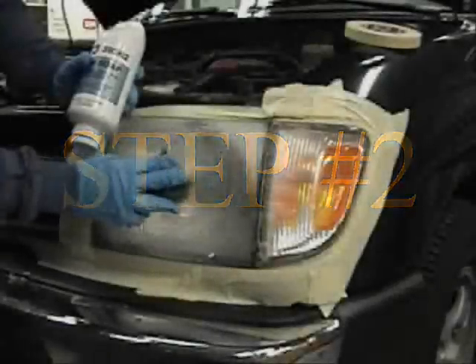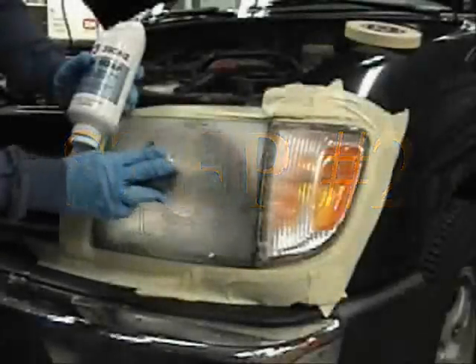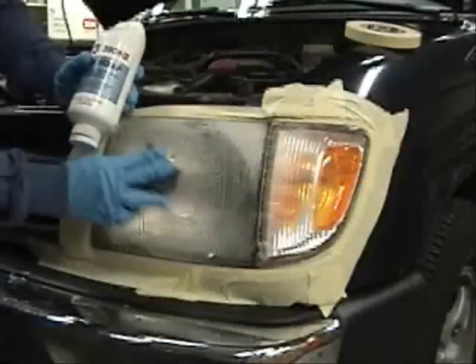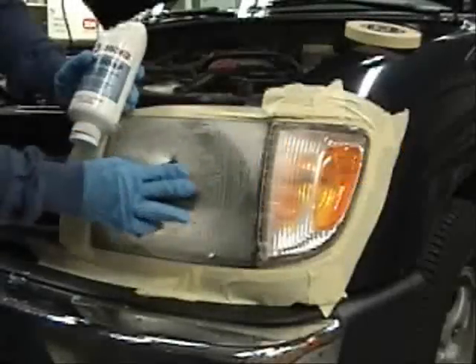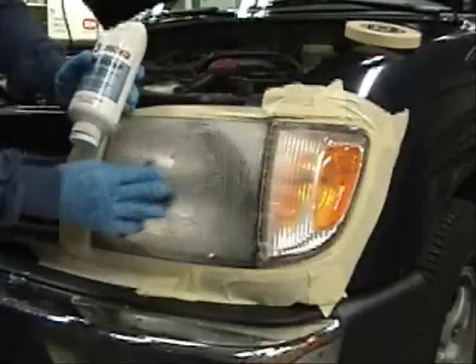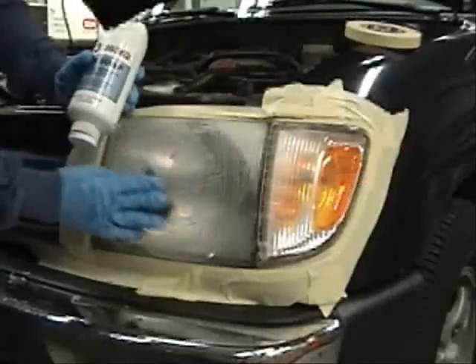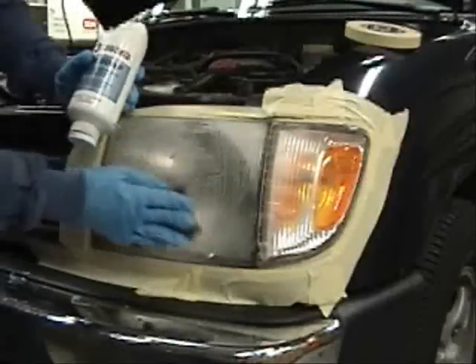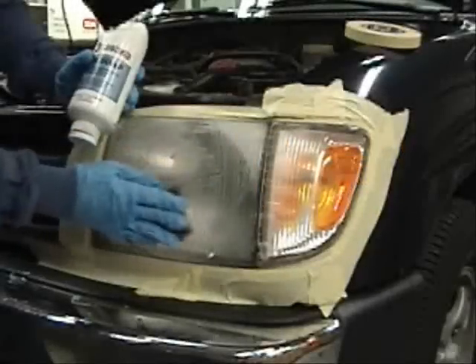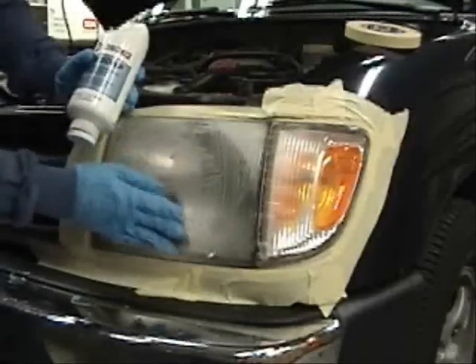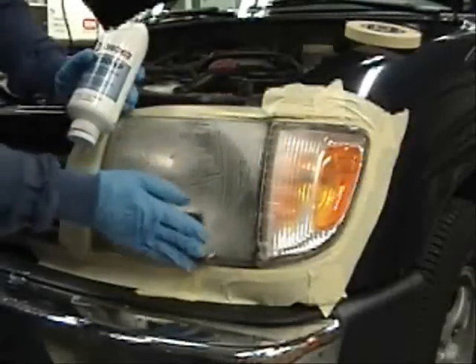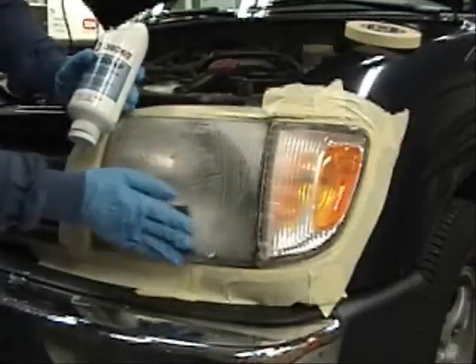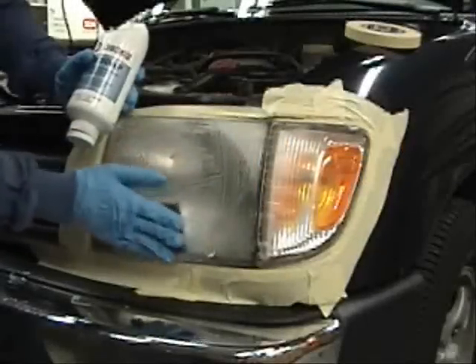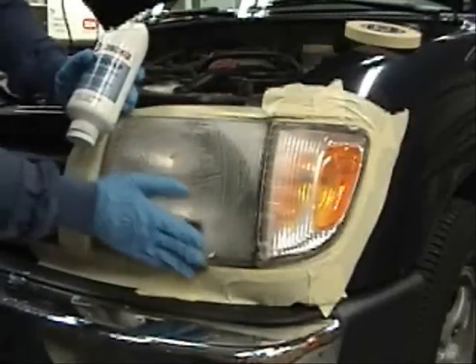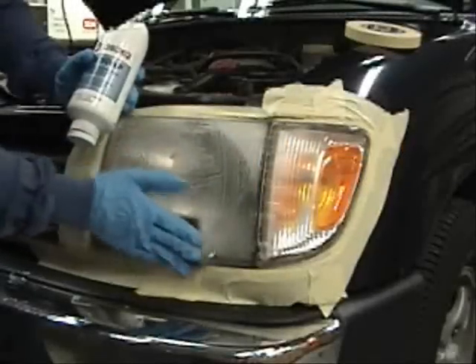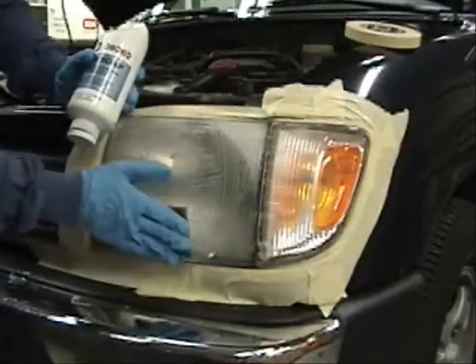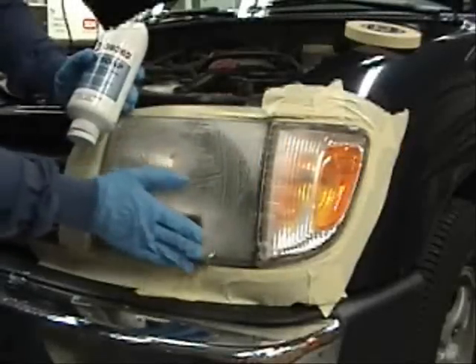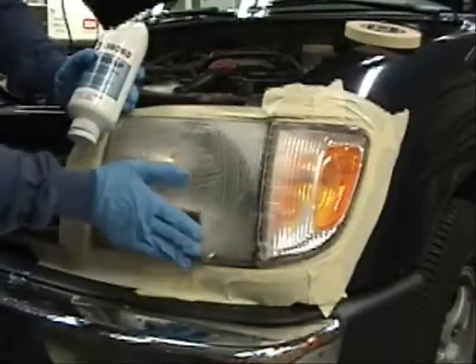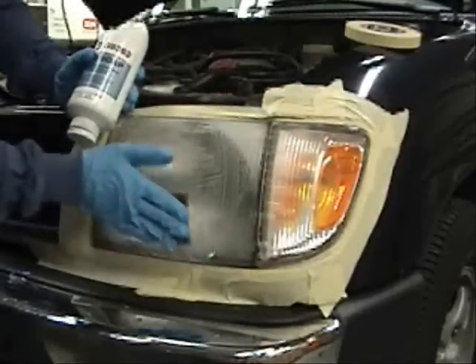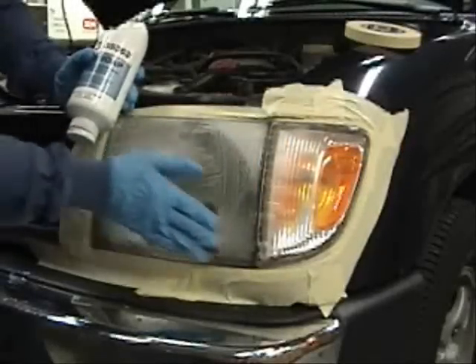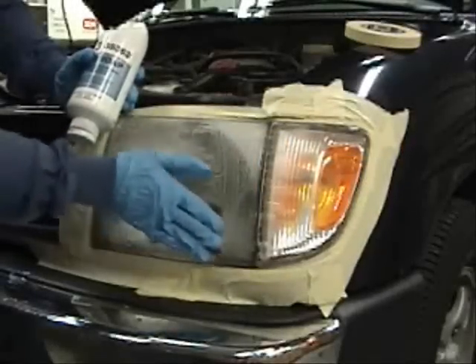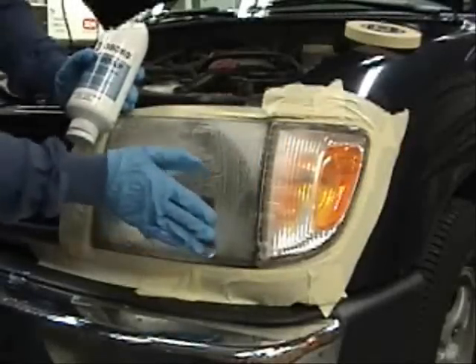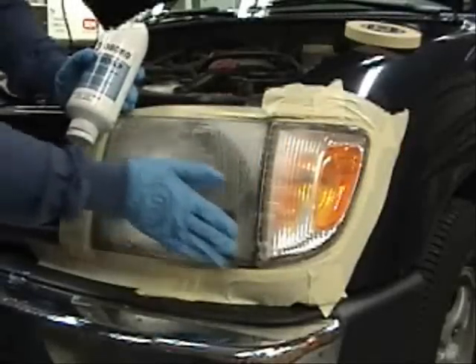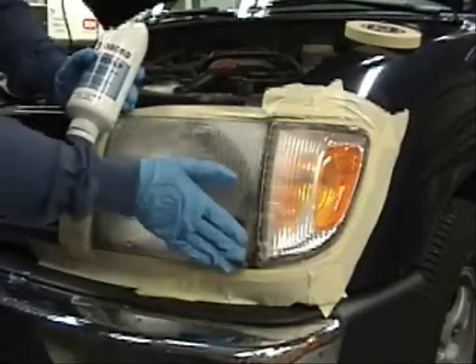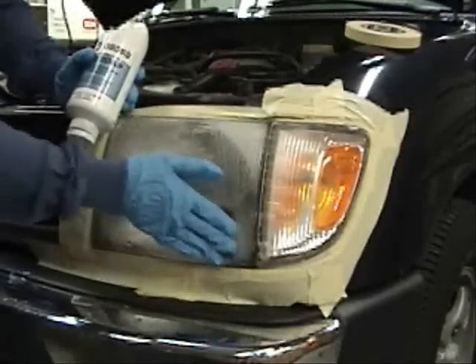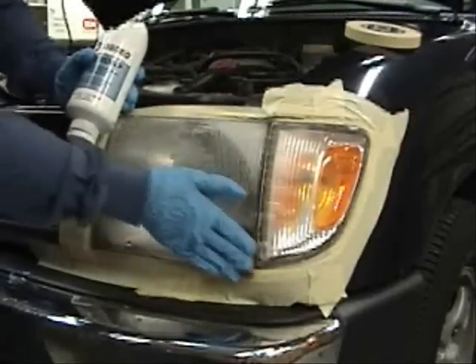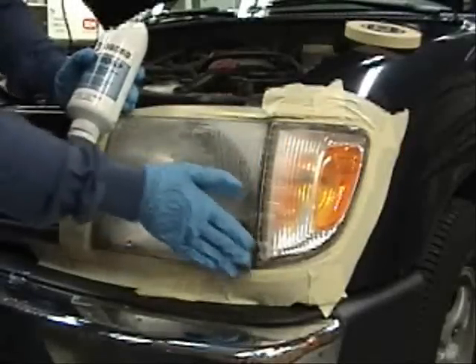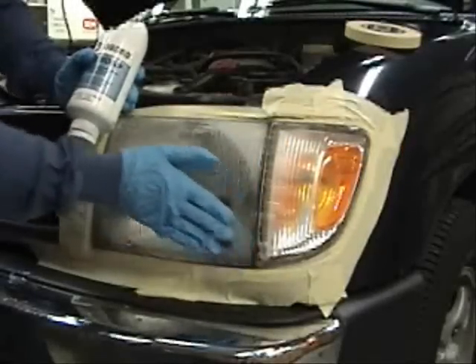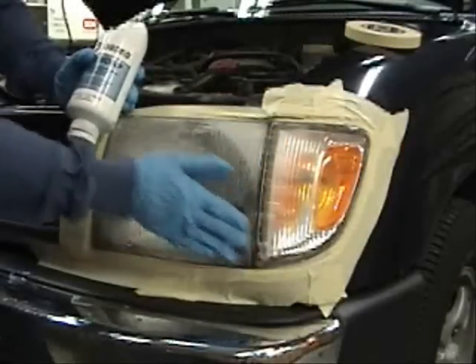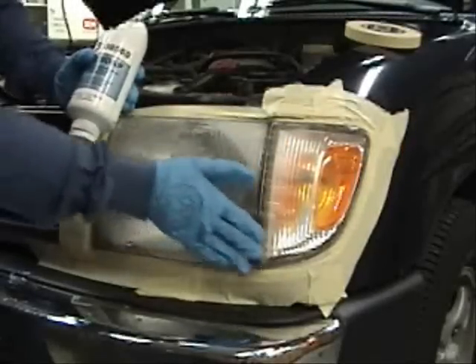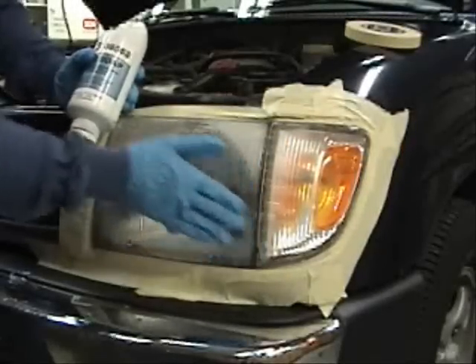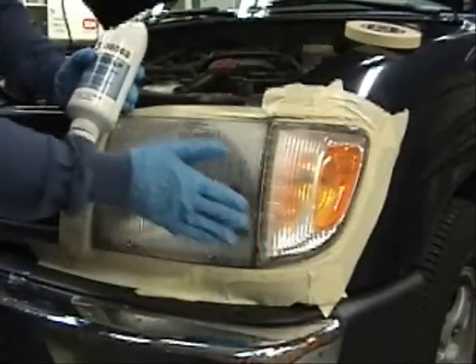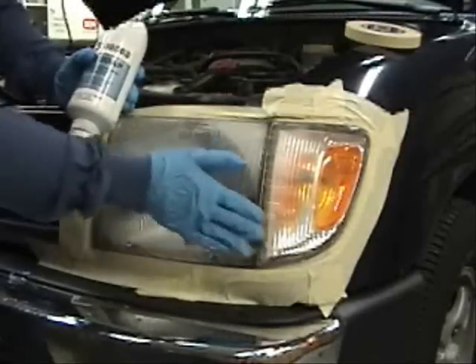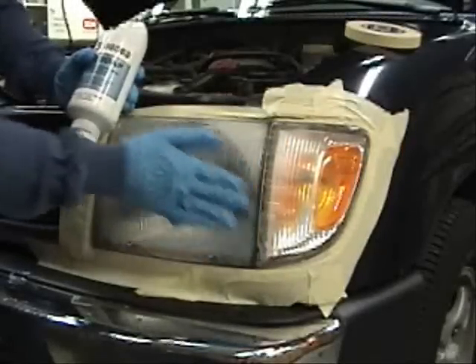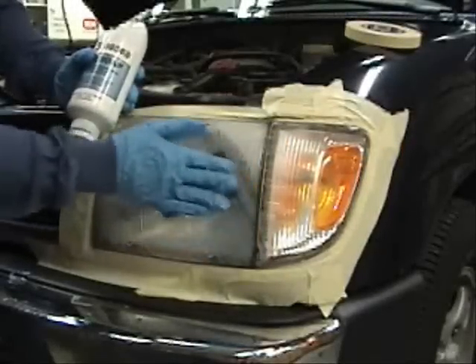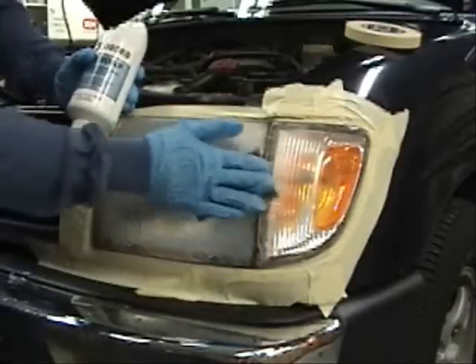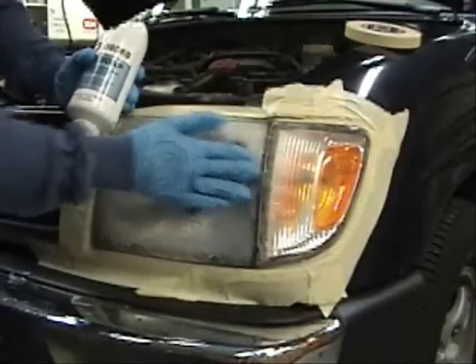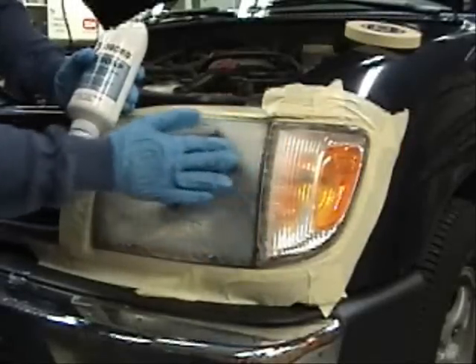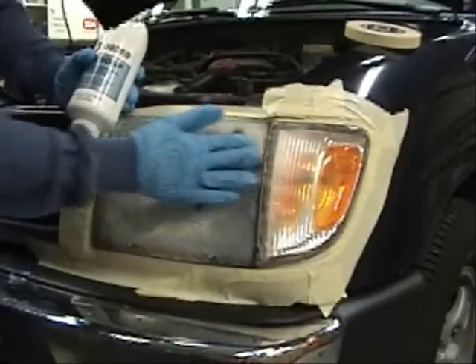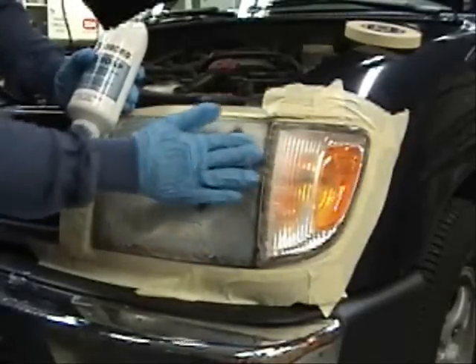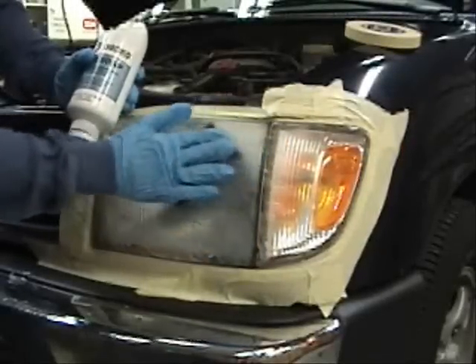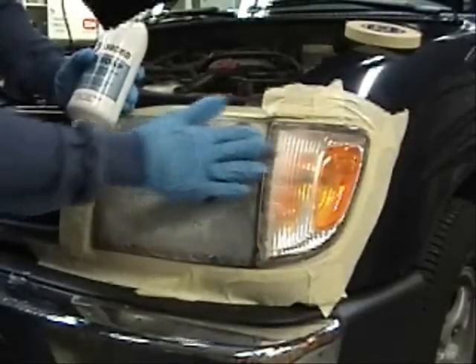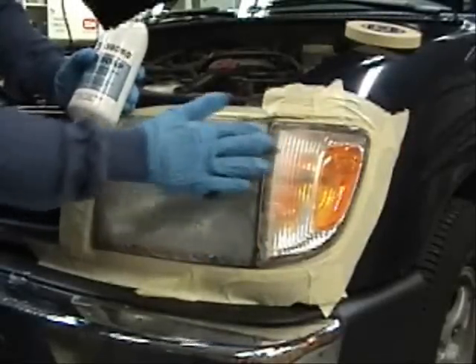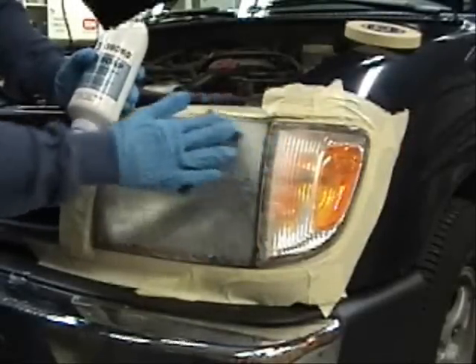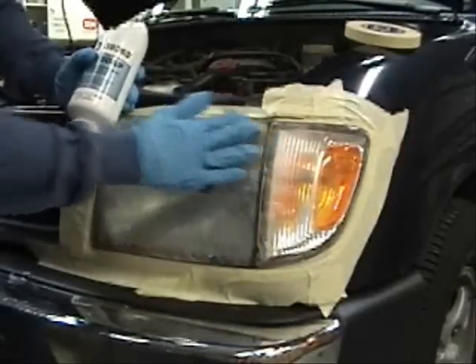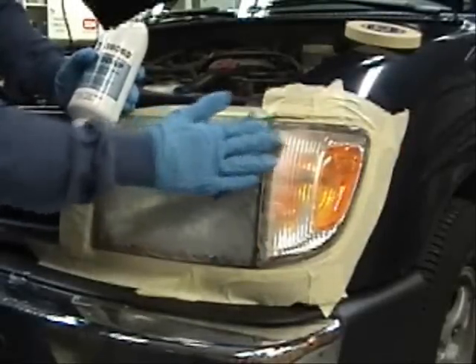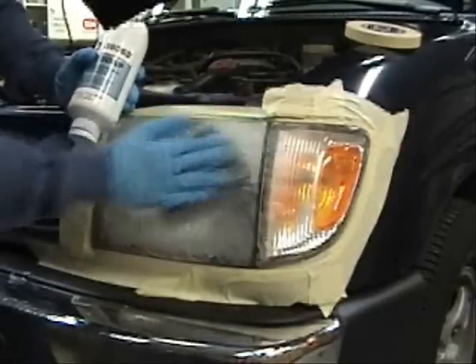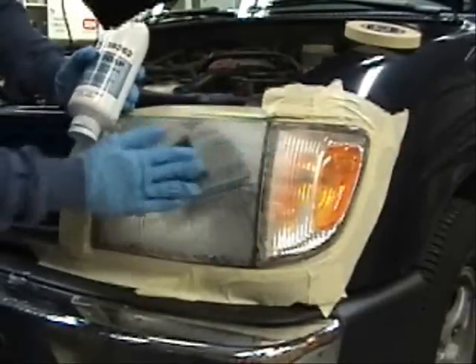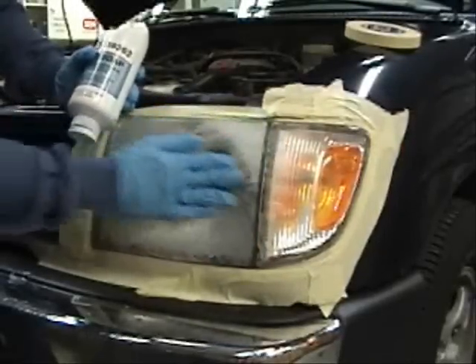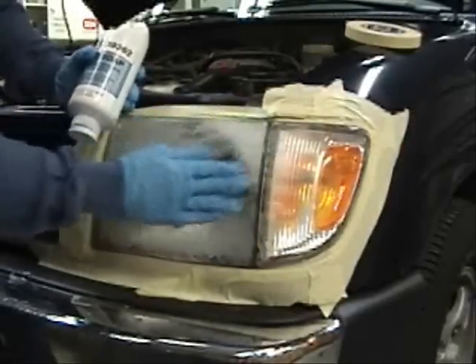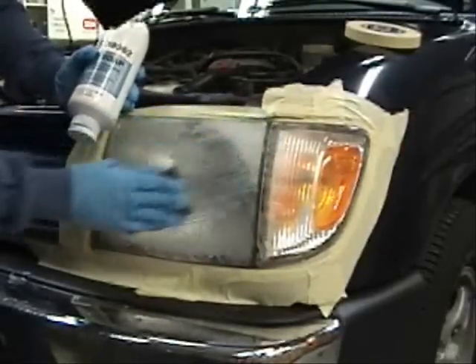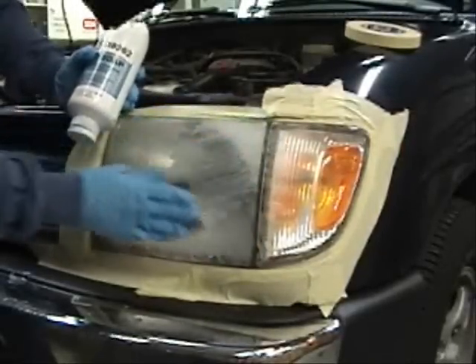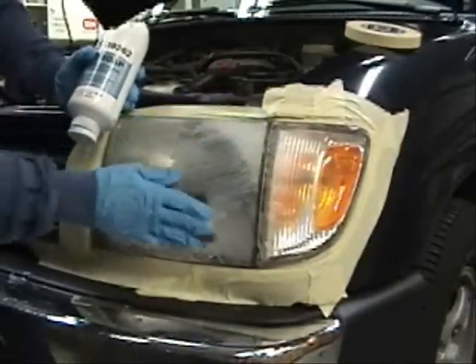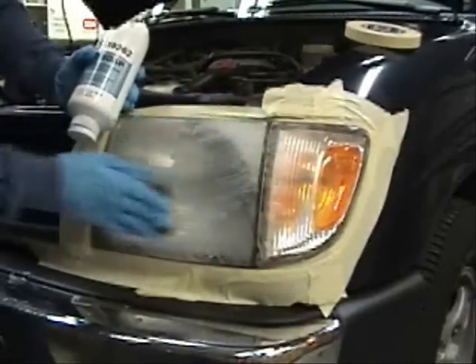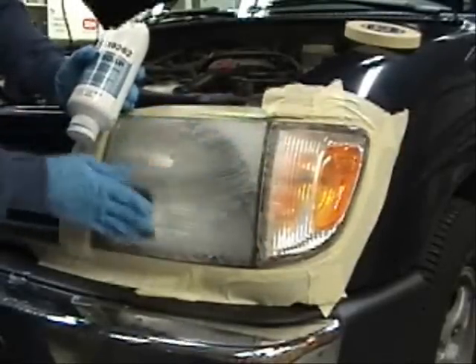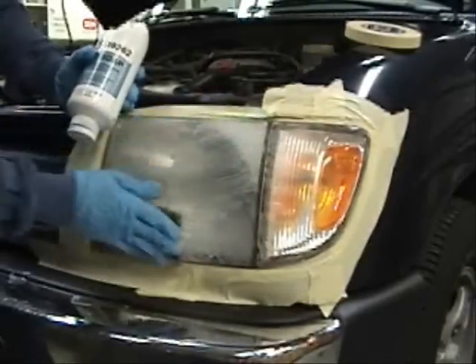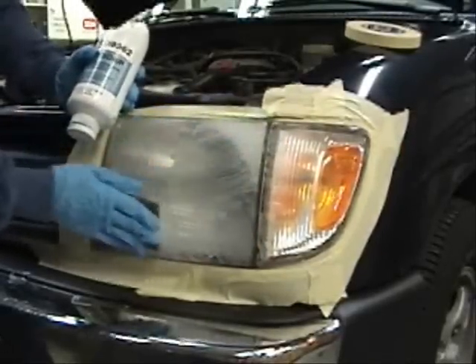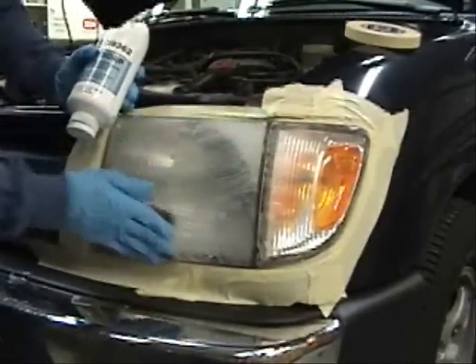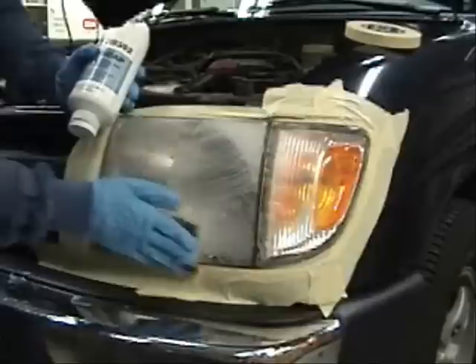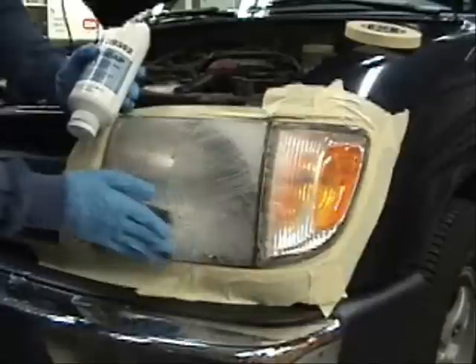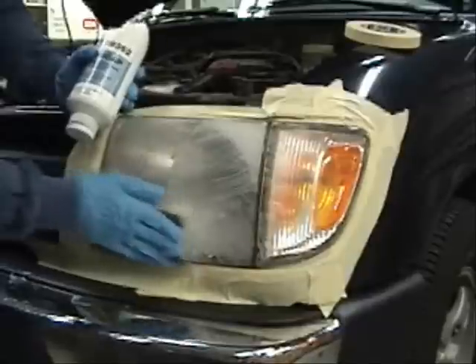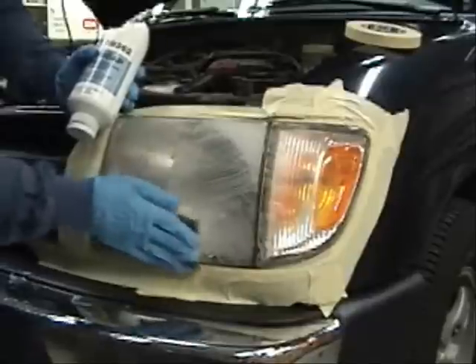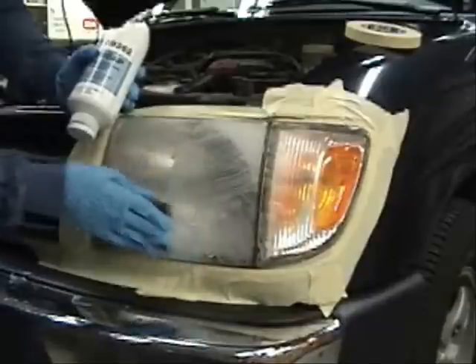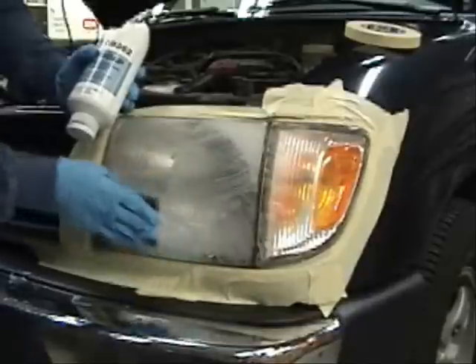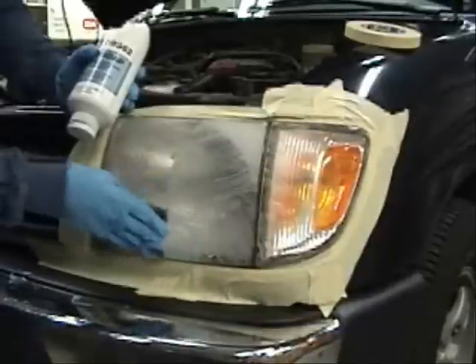Wash the surface with 39362 Sim Soap and a gray scuff pad to remove contaminants. Rinse with water and dry.